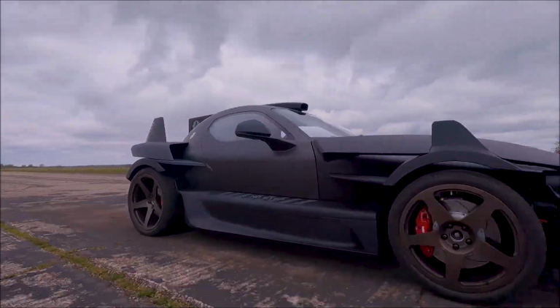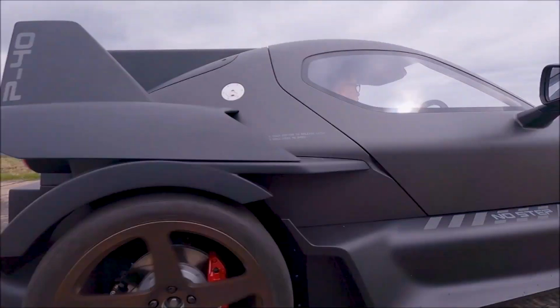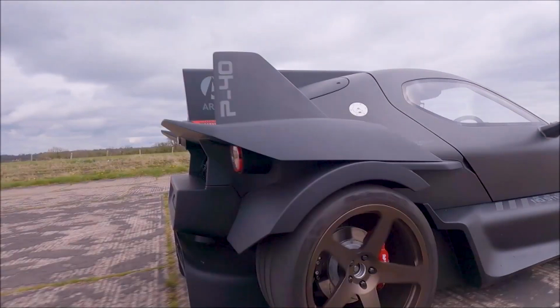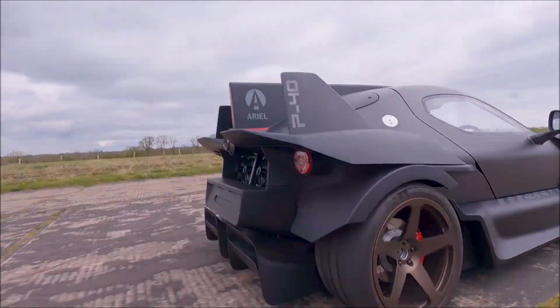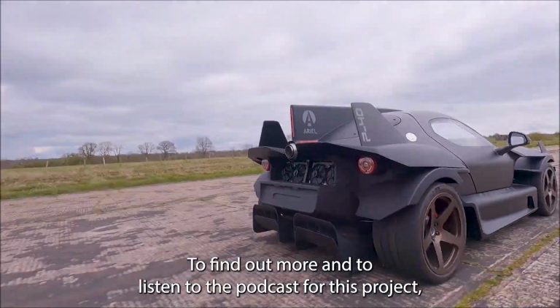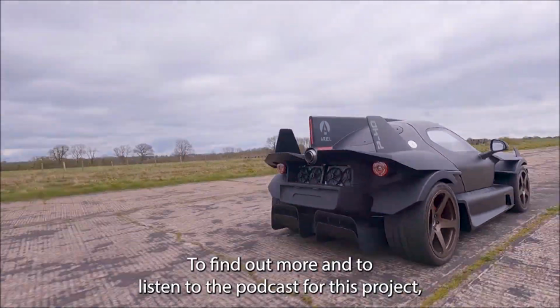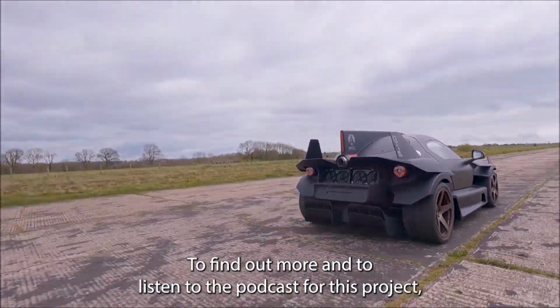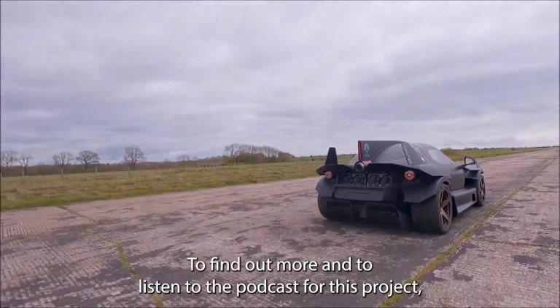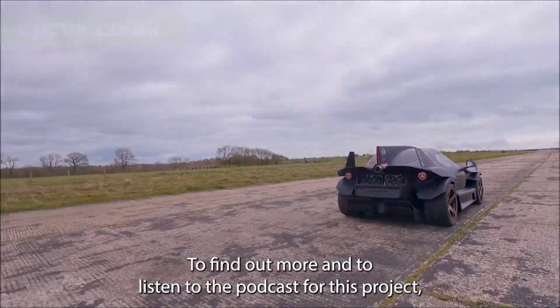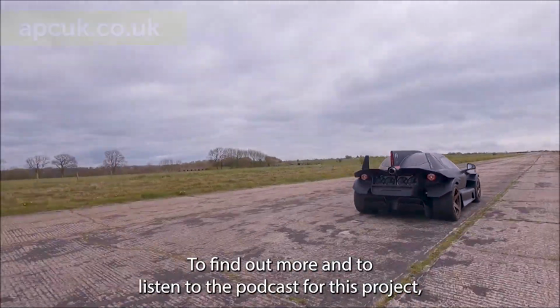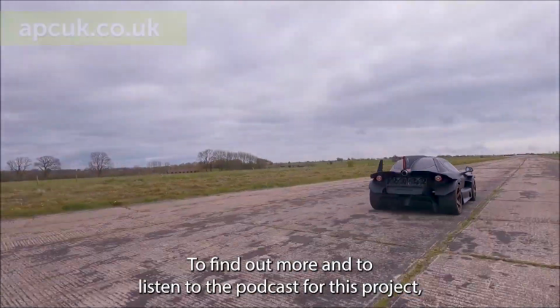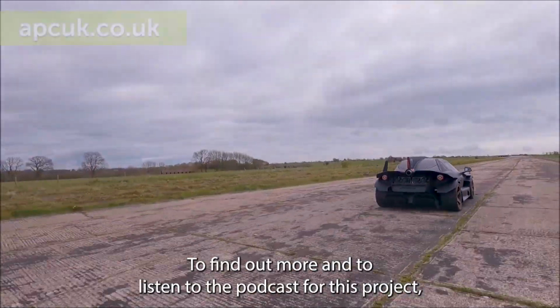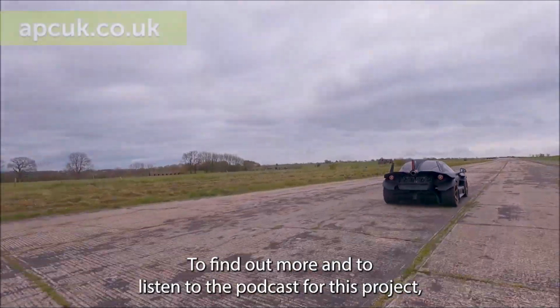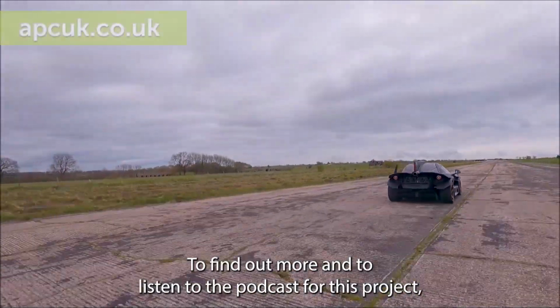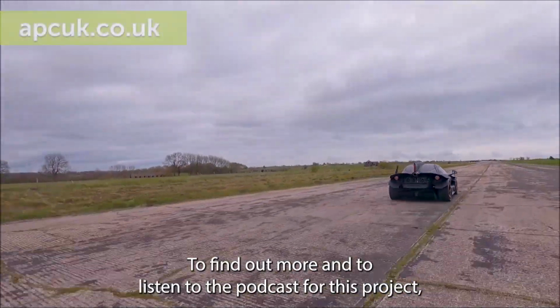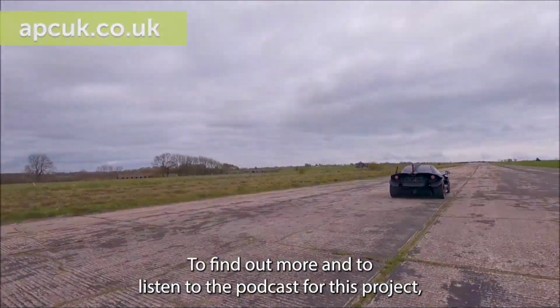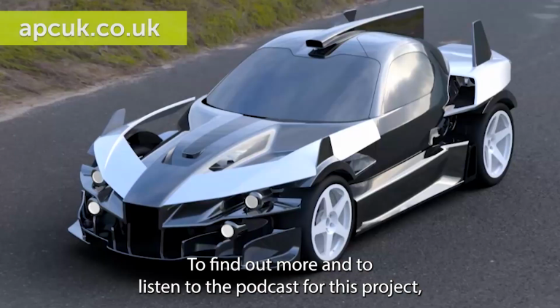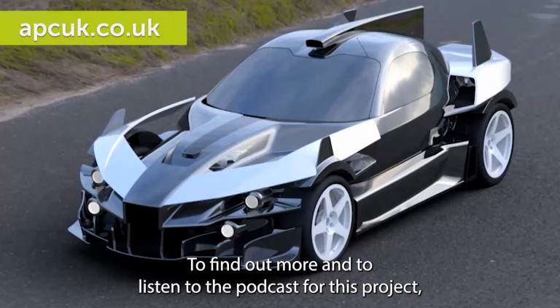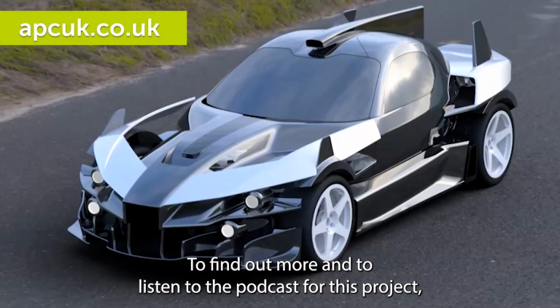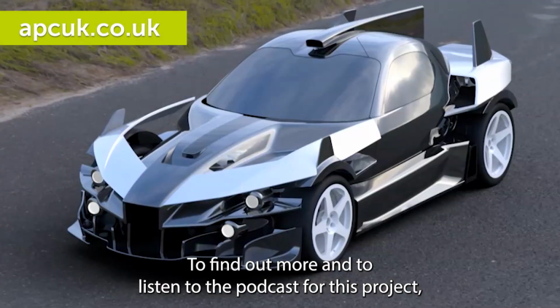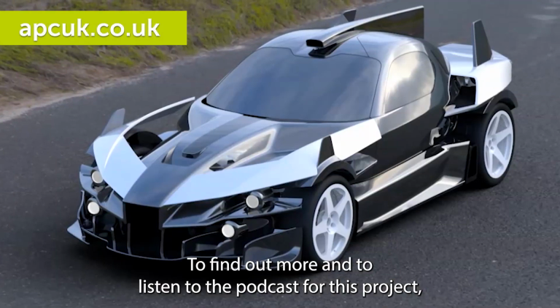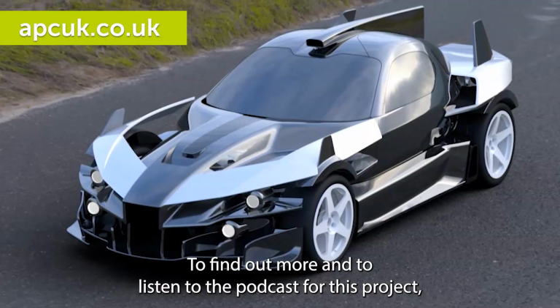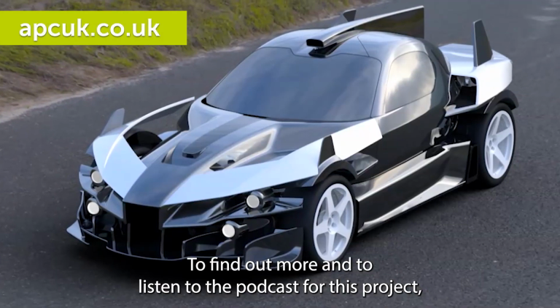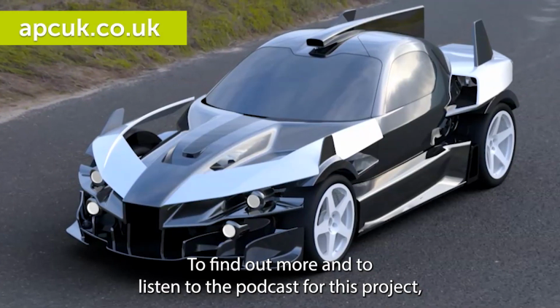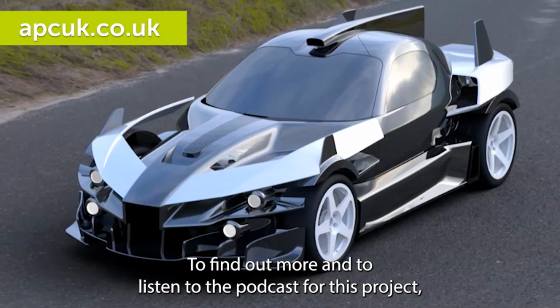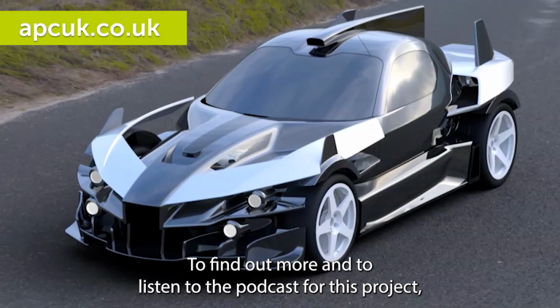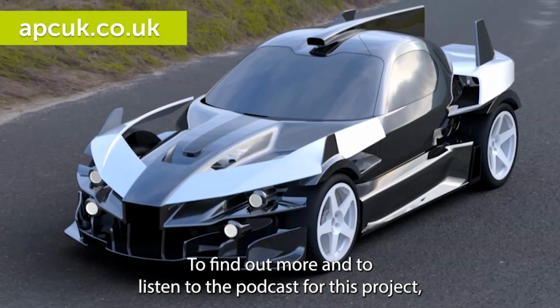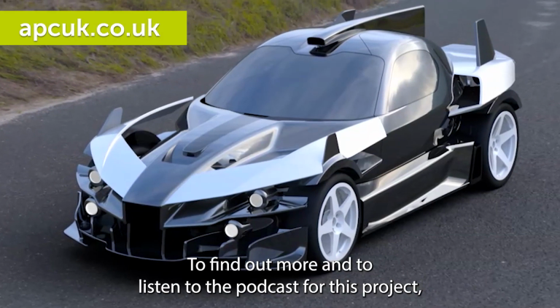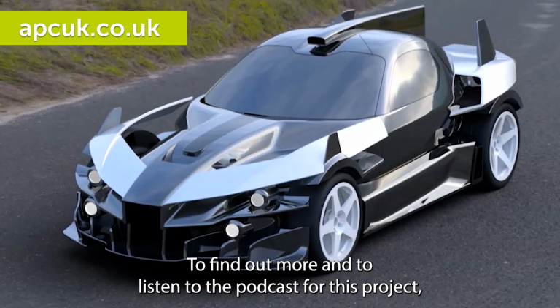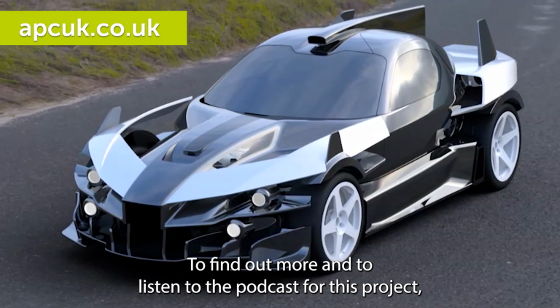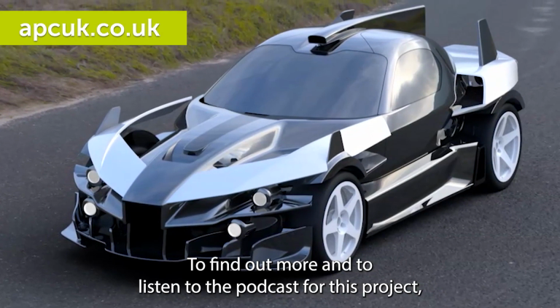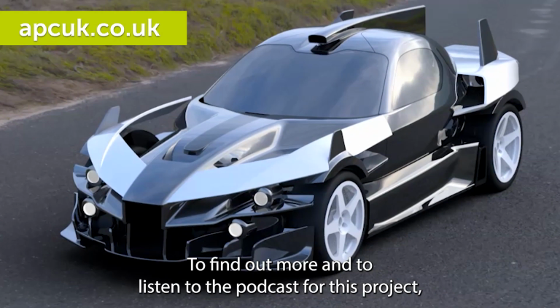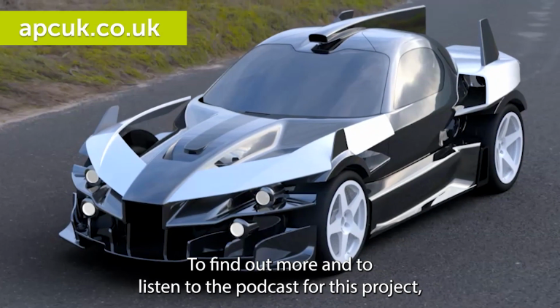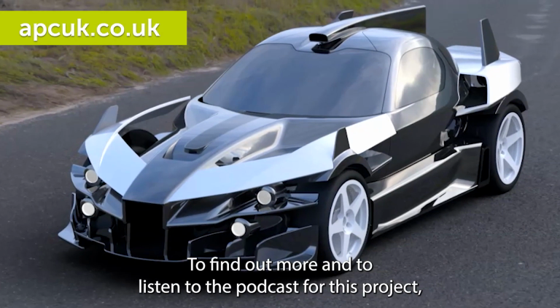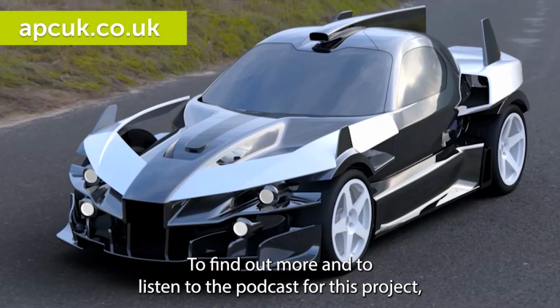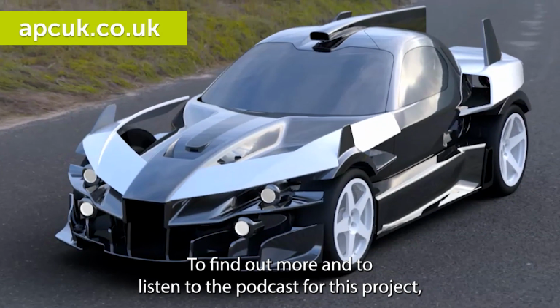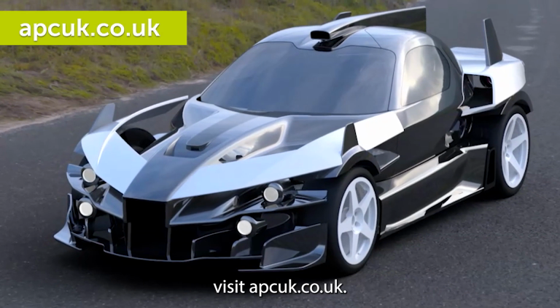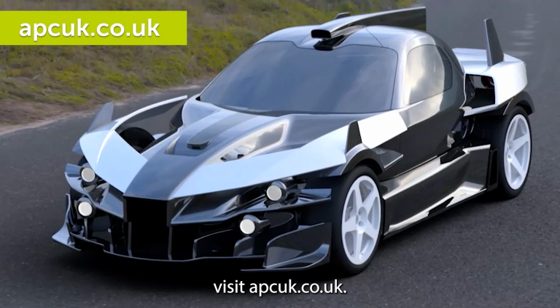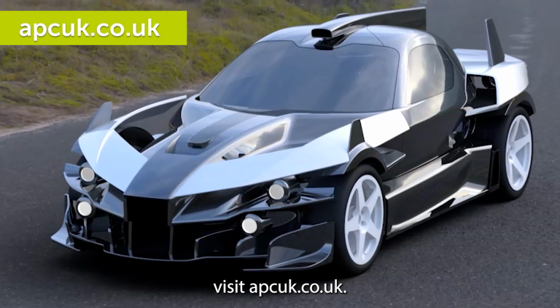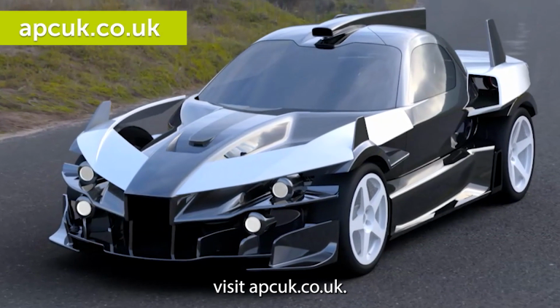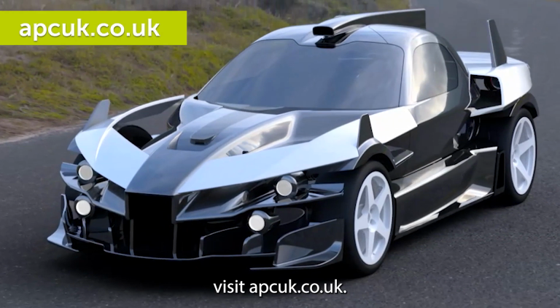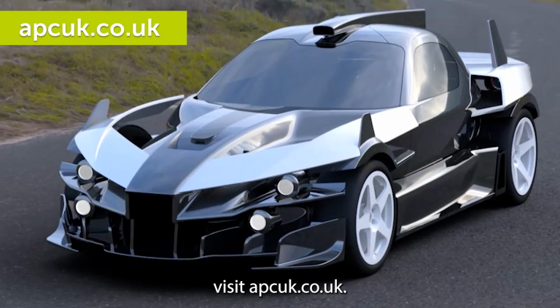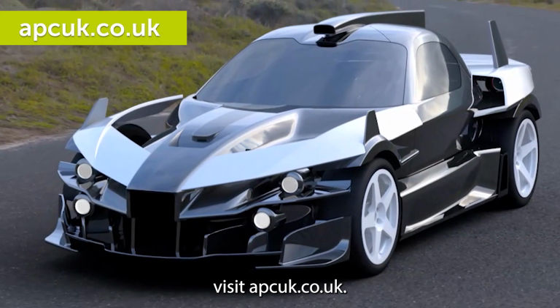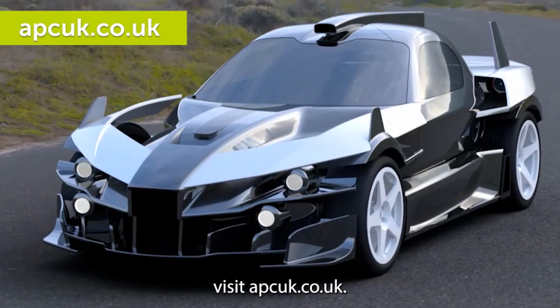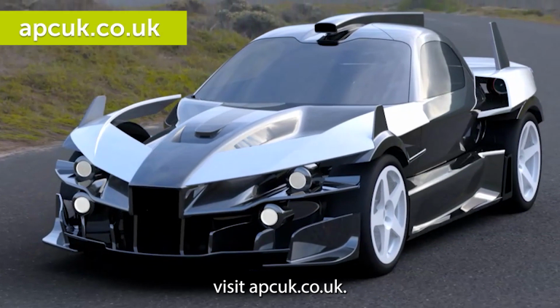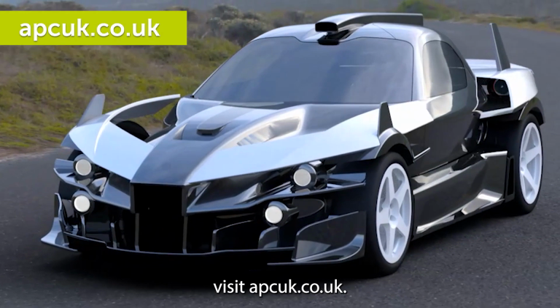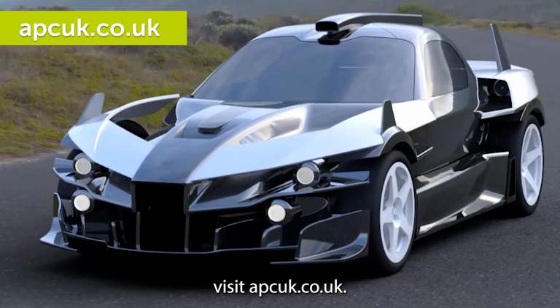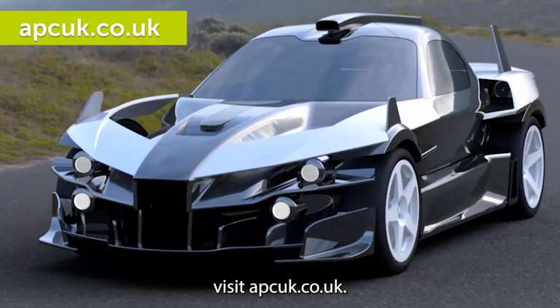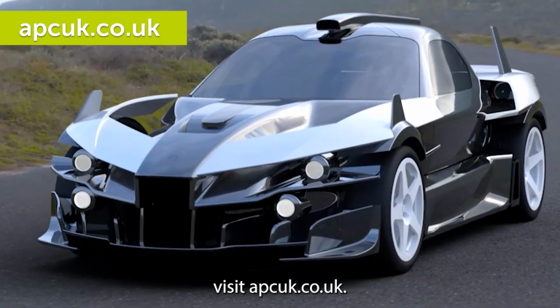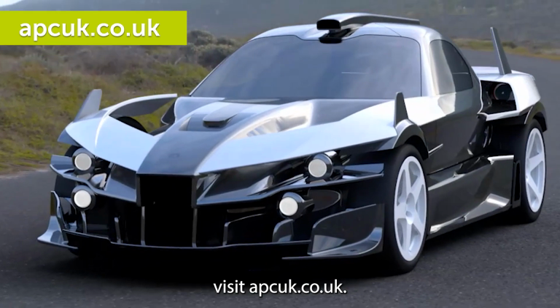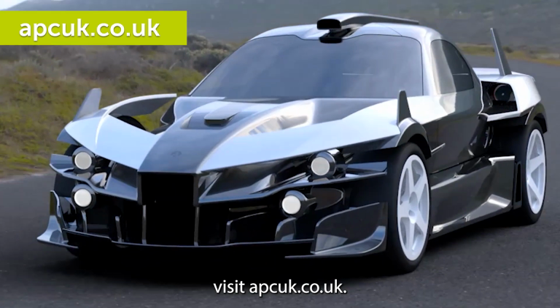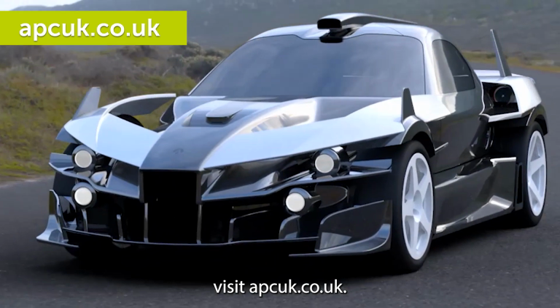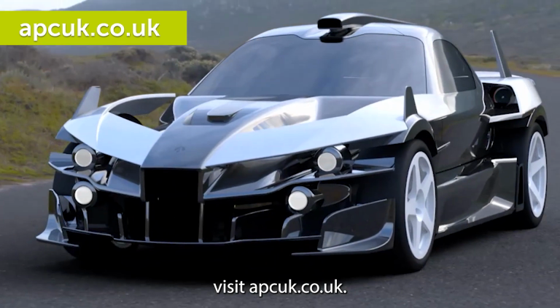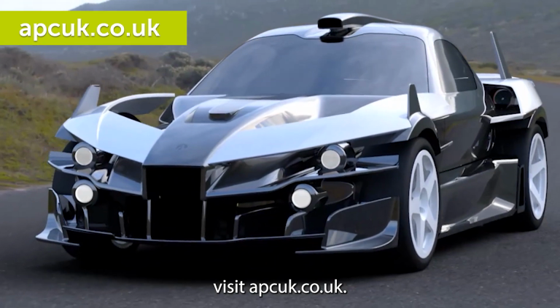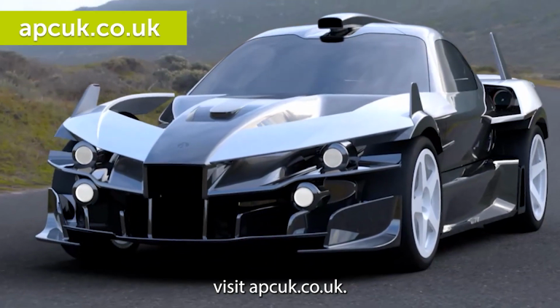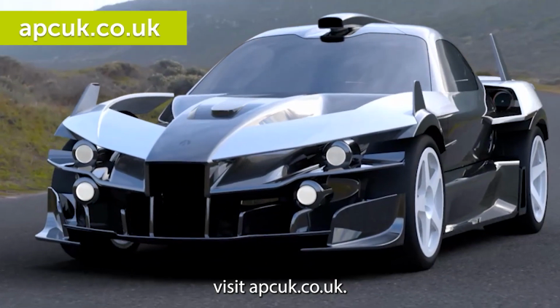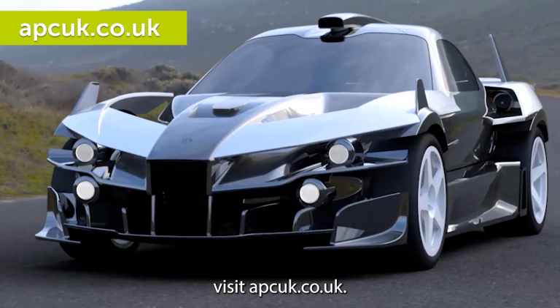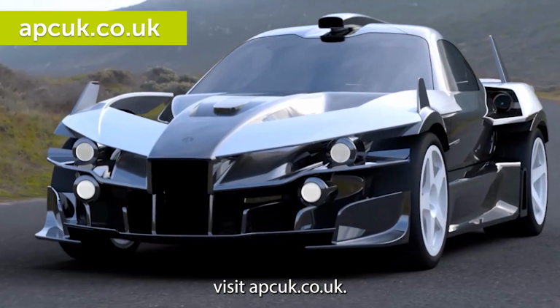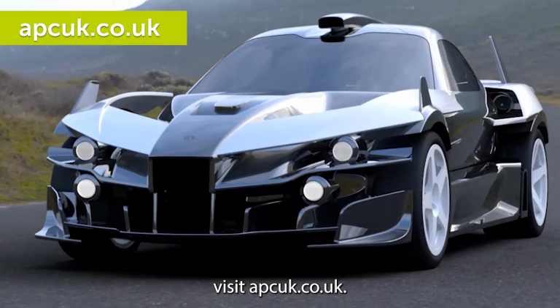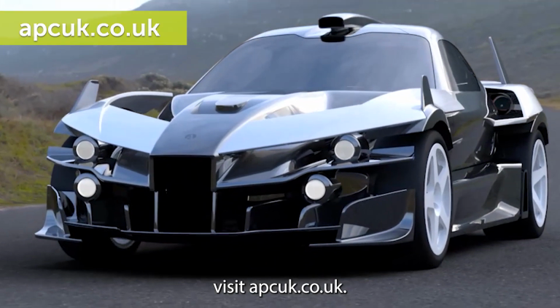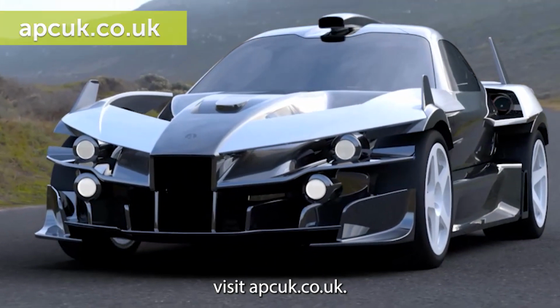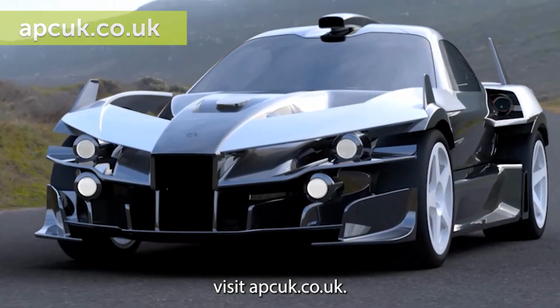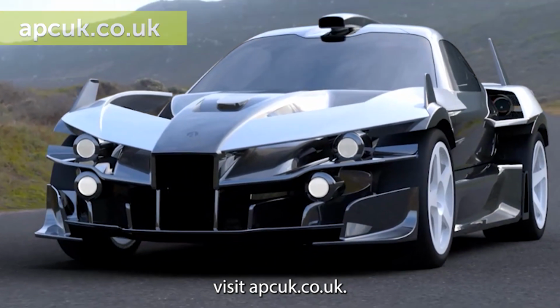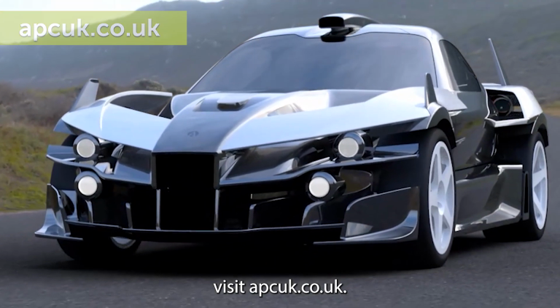To find out more and to listen to the podcast for this project, visit apcuk.co.uk.